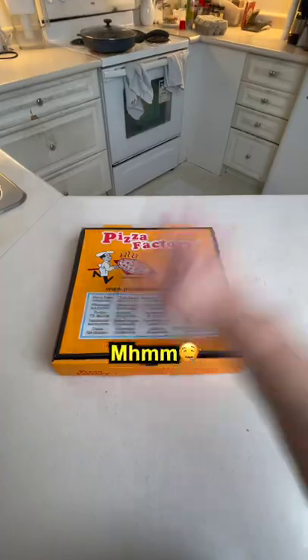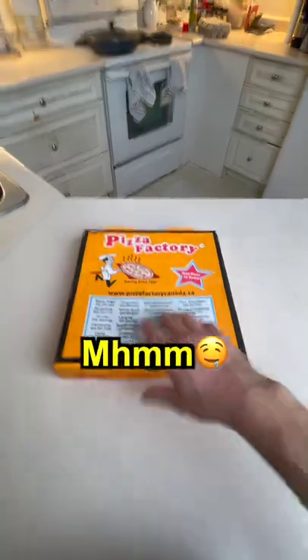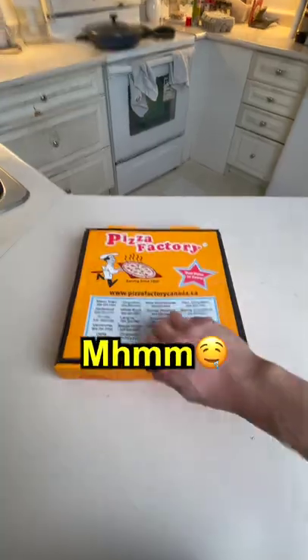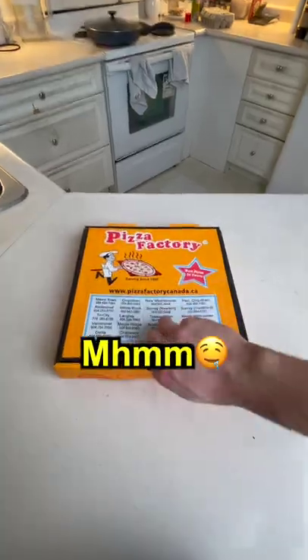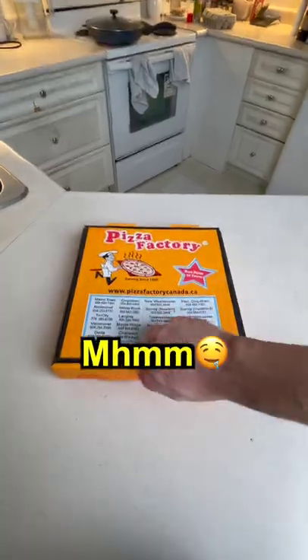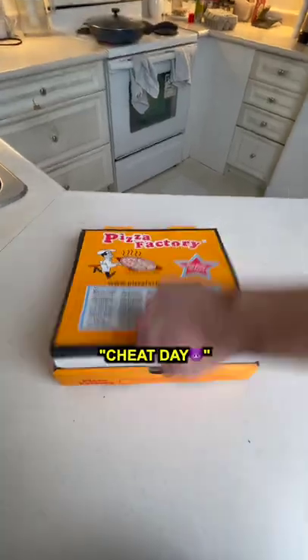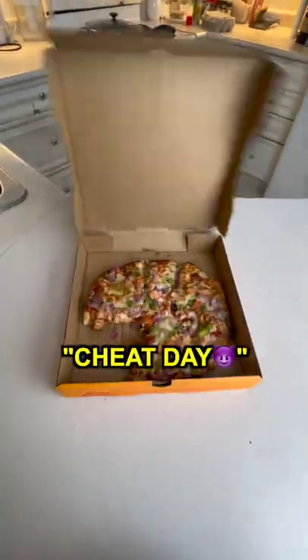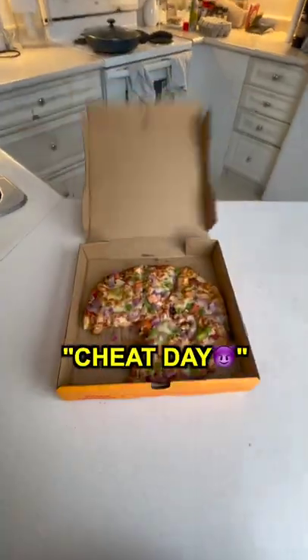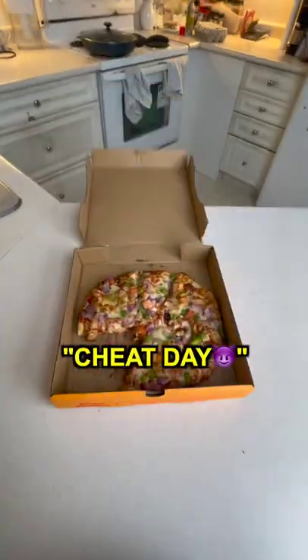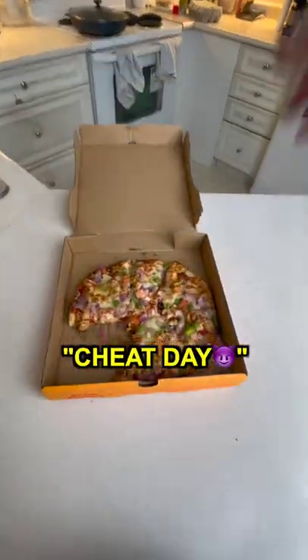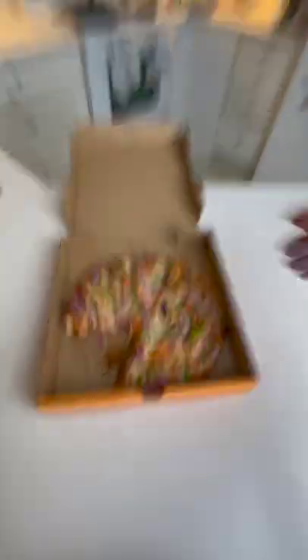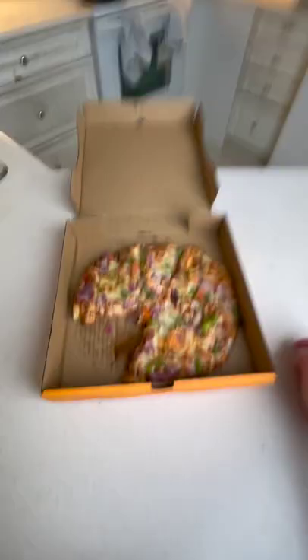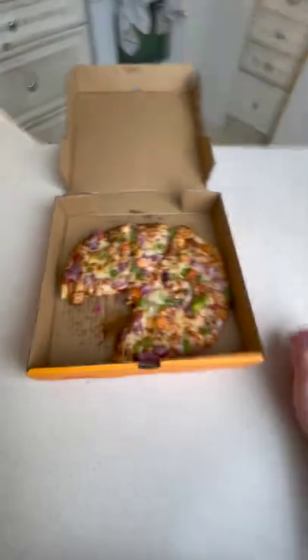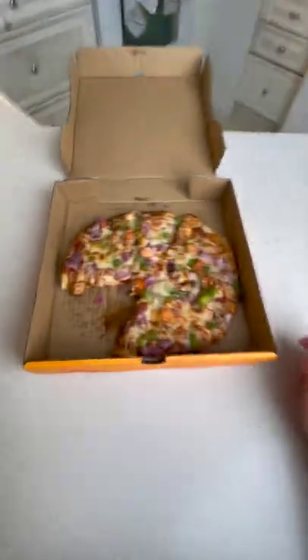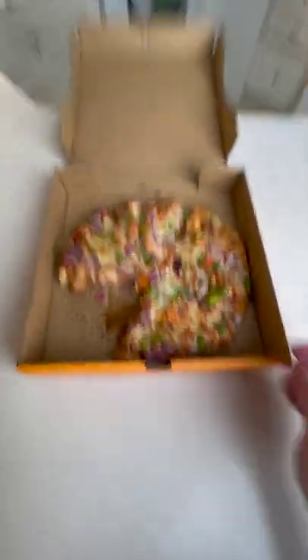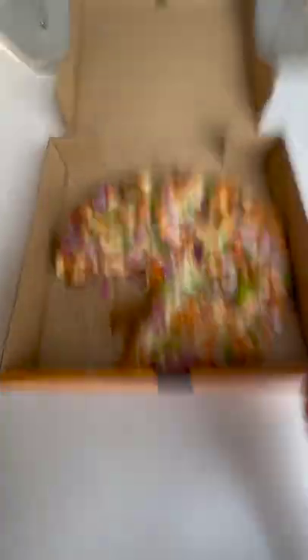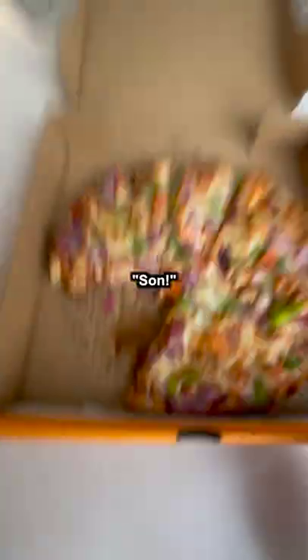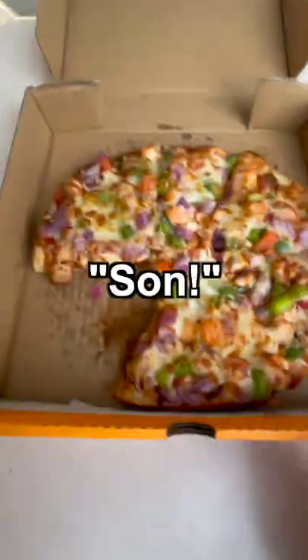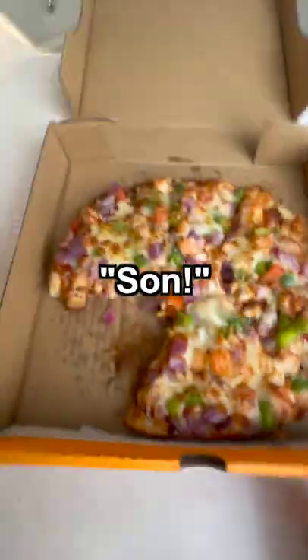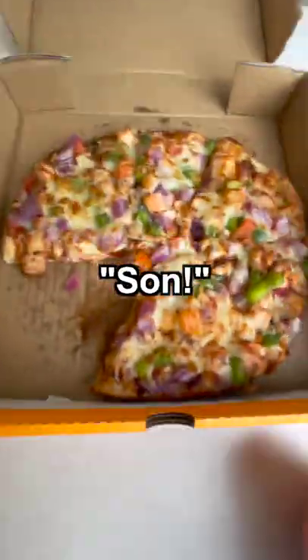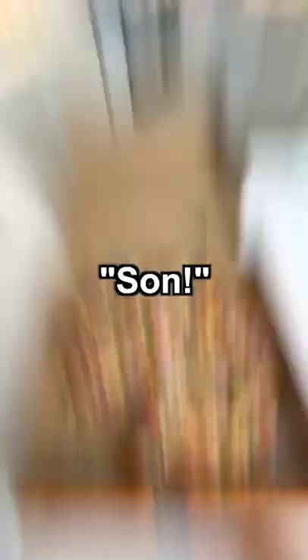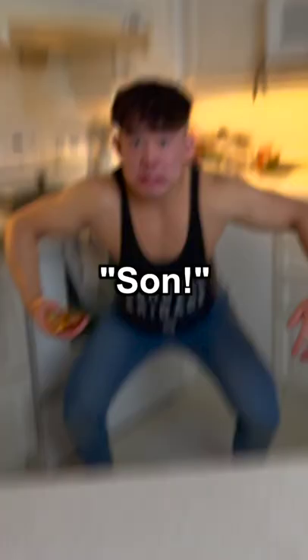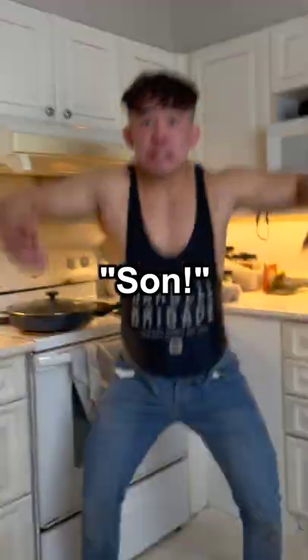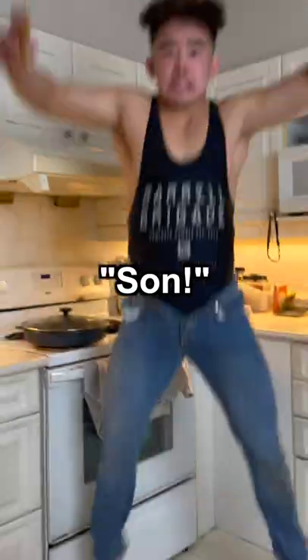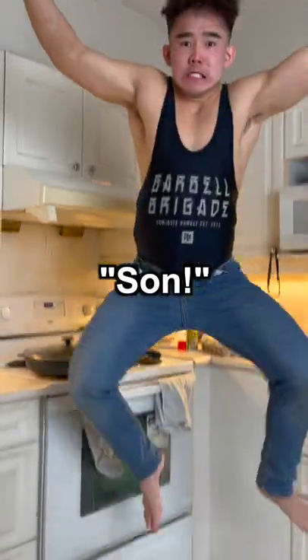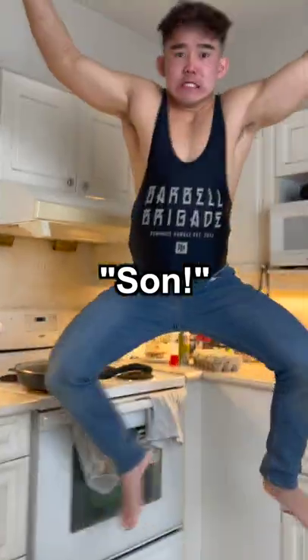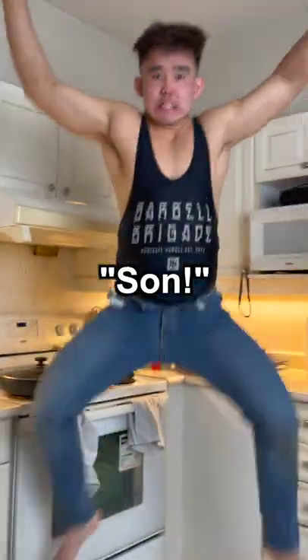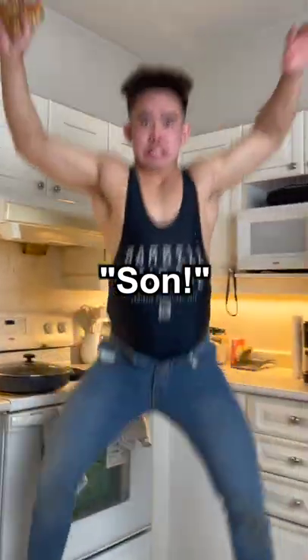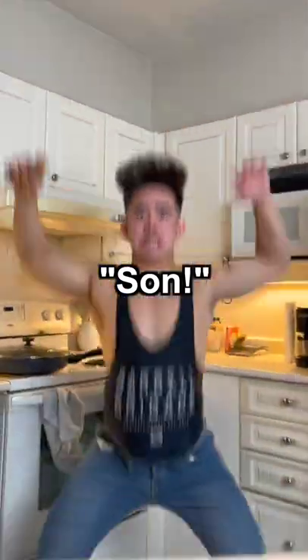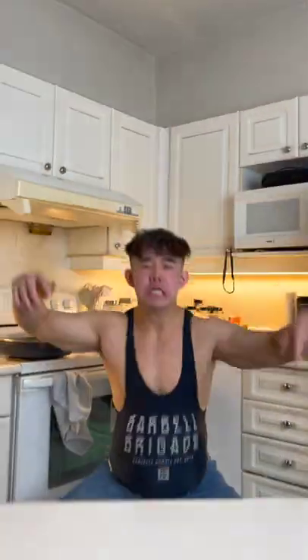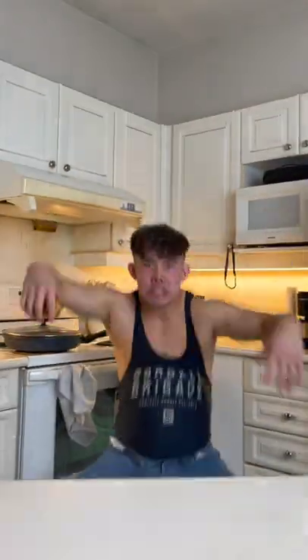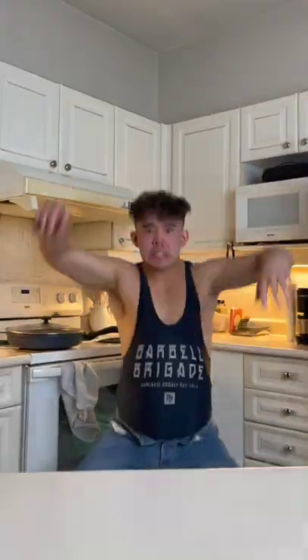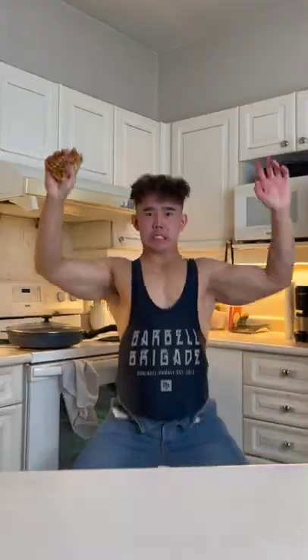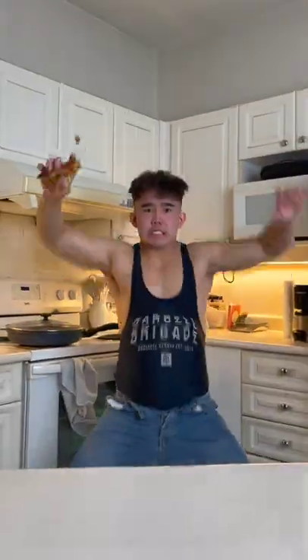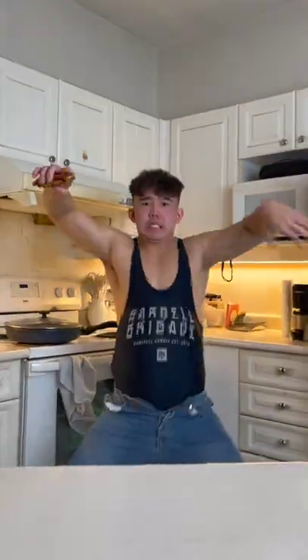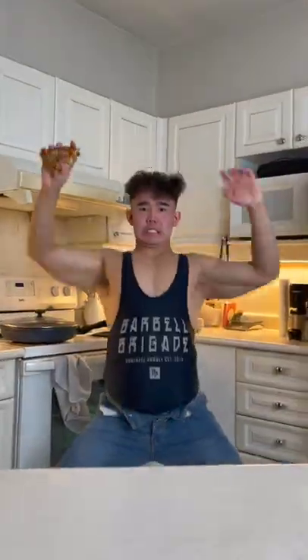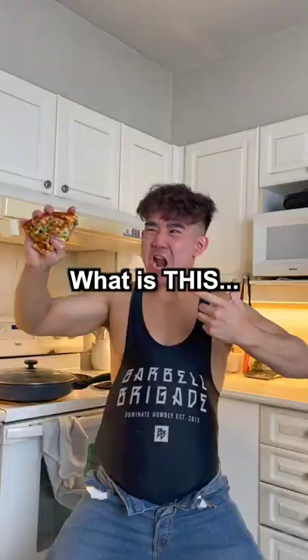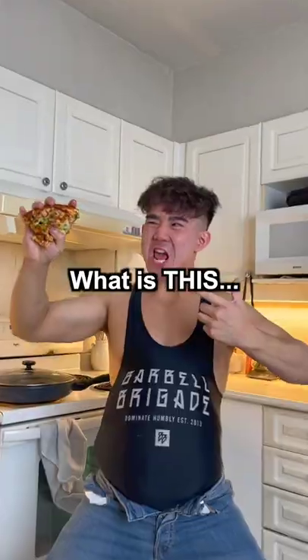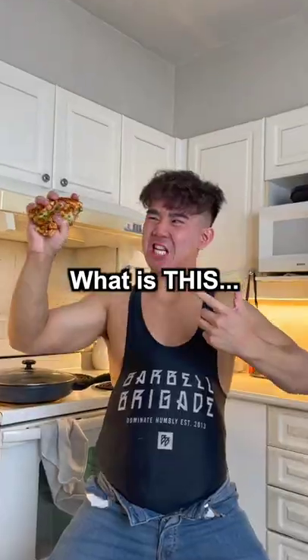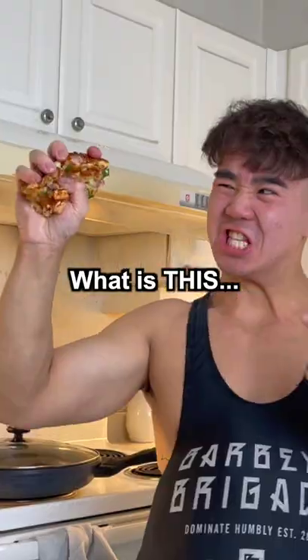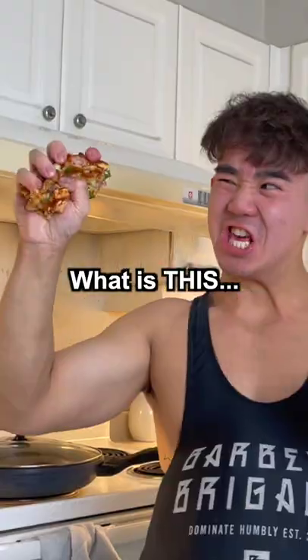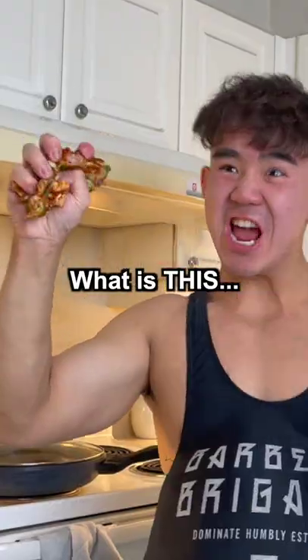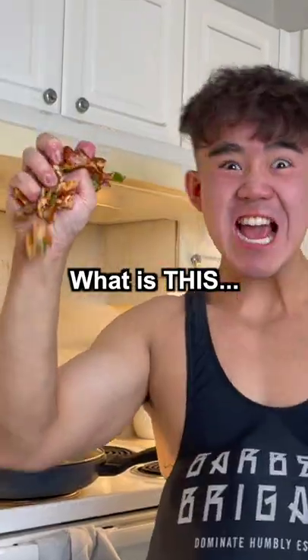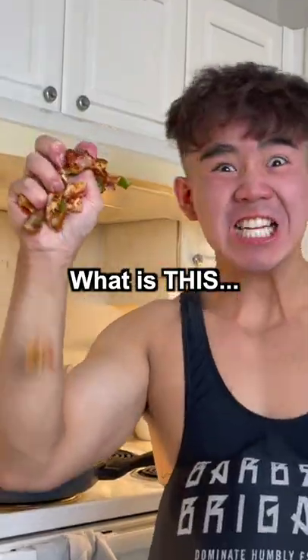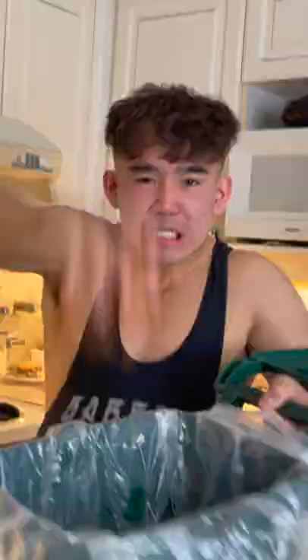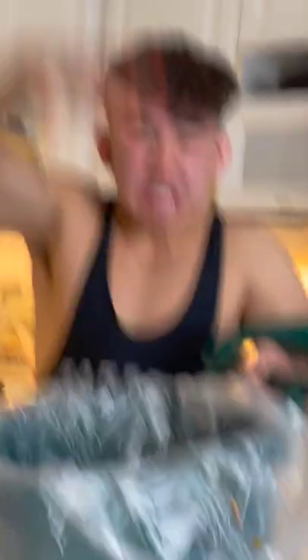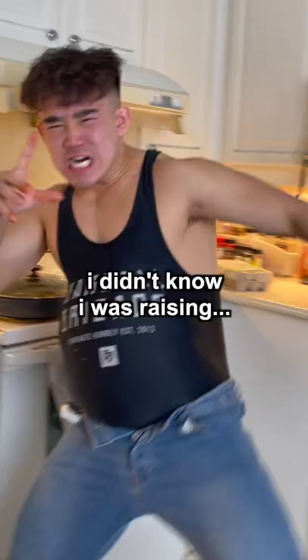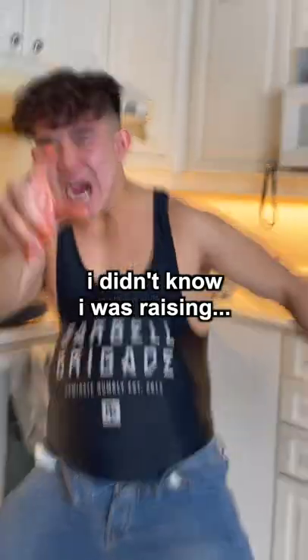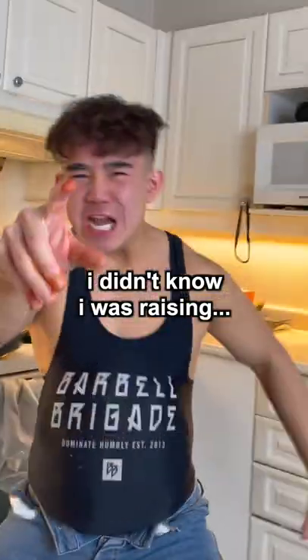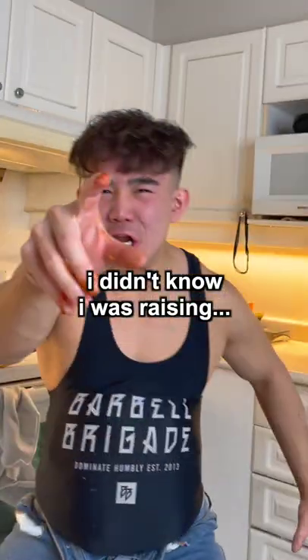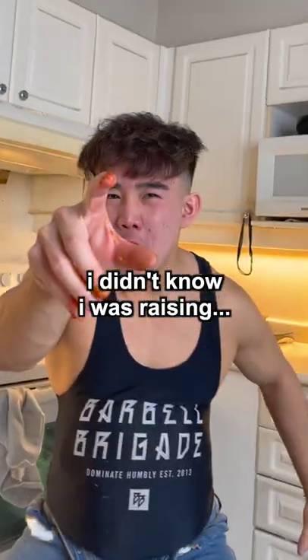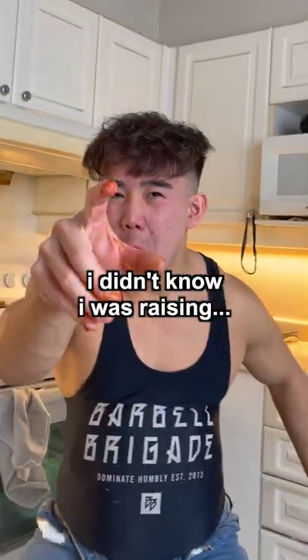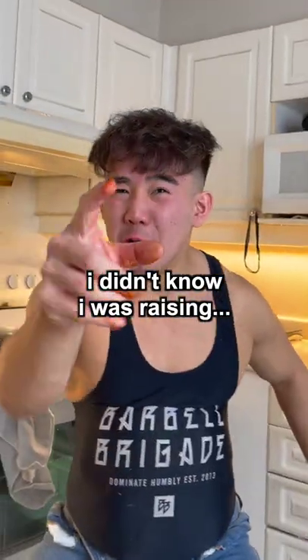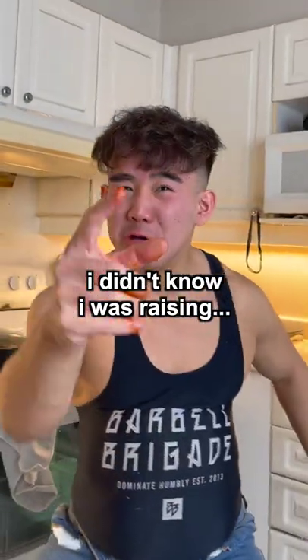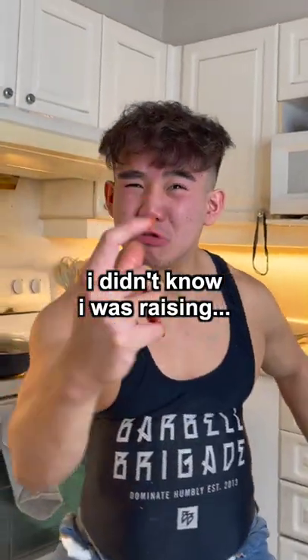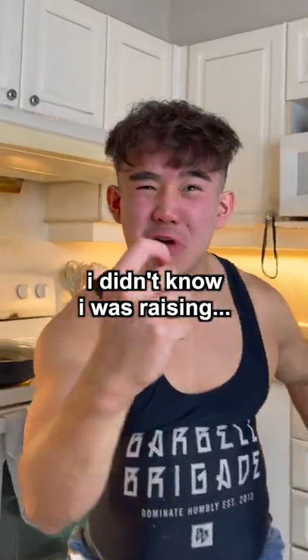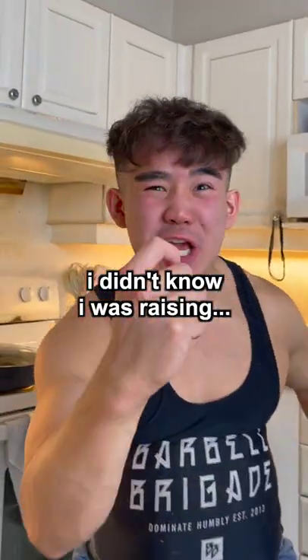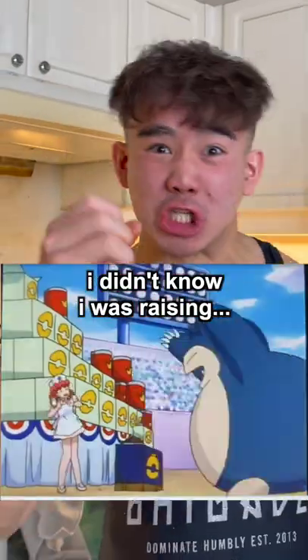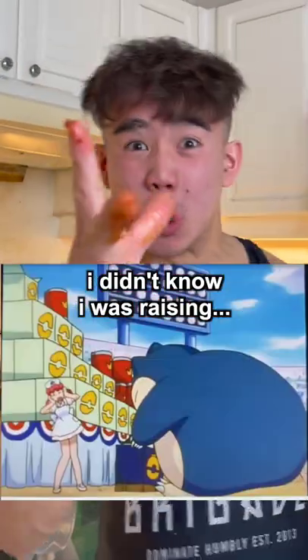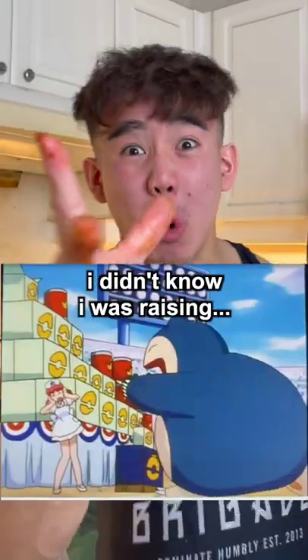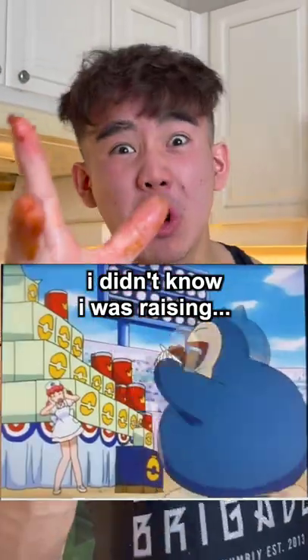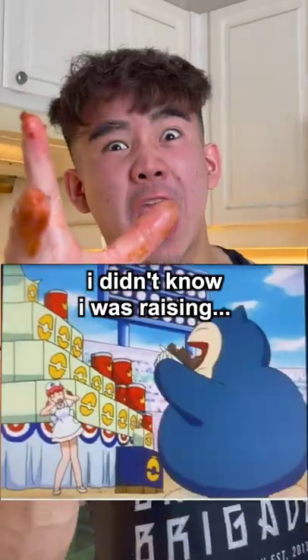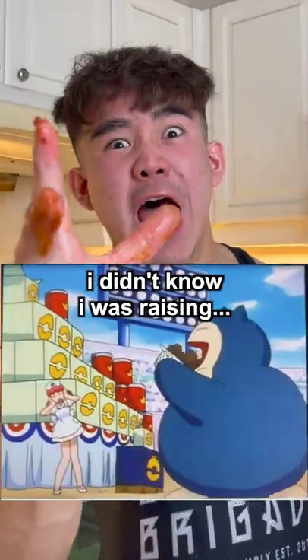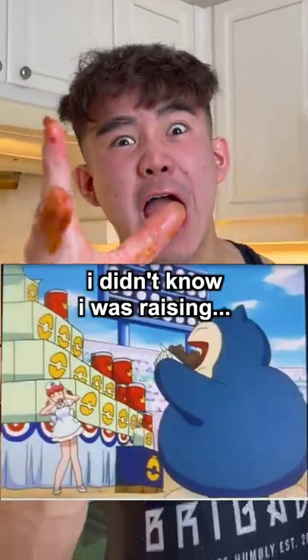Mmm! Cheat day! What the fuck? Son! What is this? I didn't know I was raising your house.